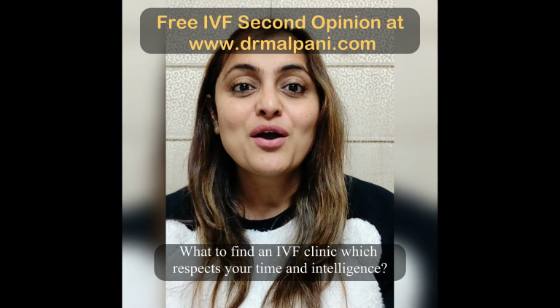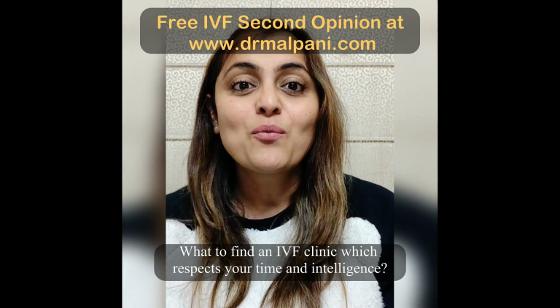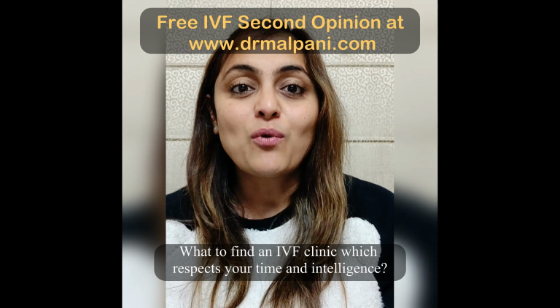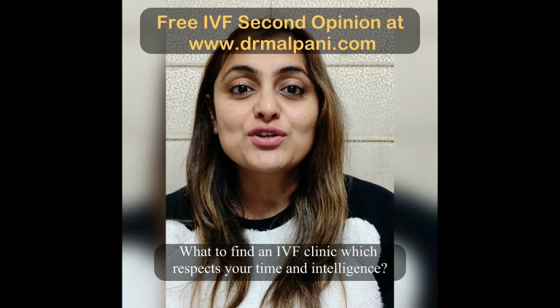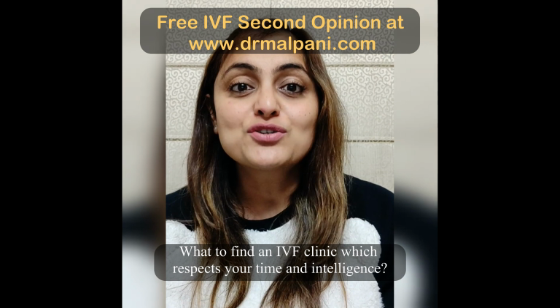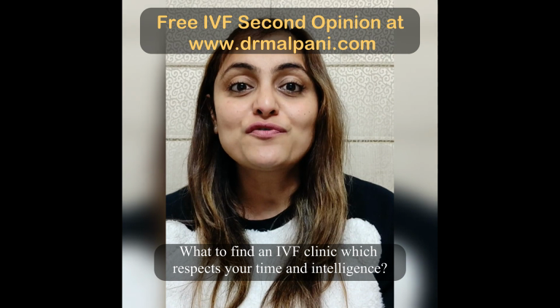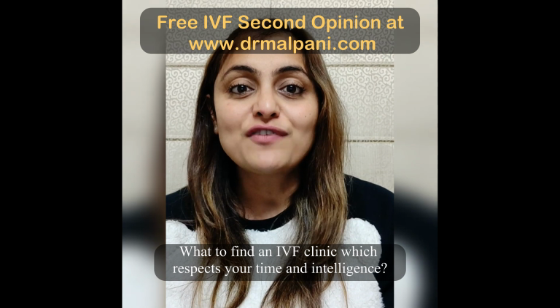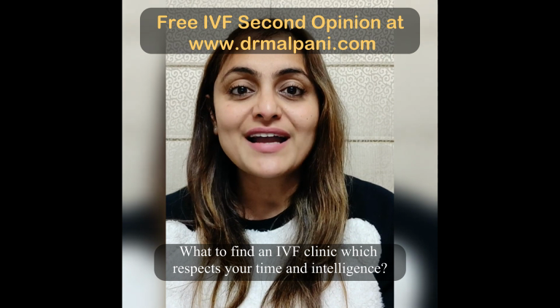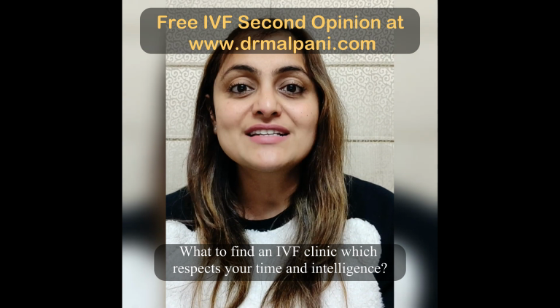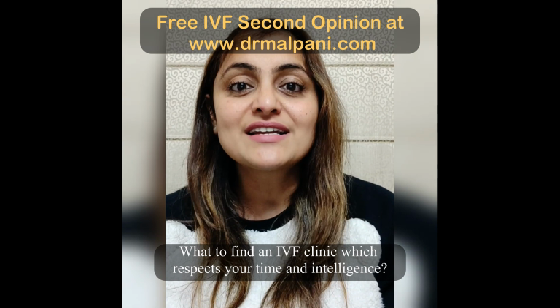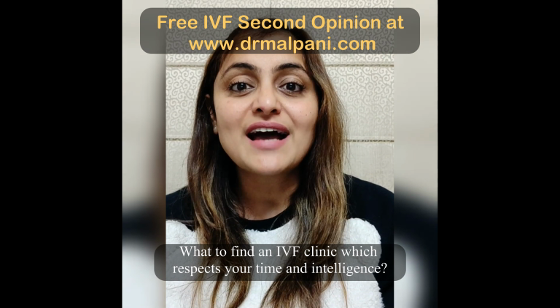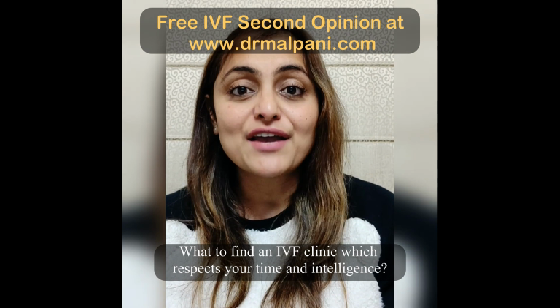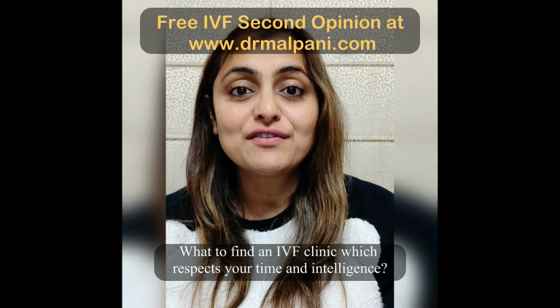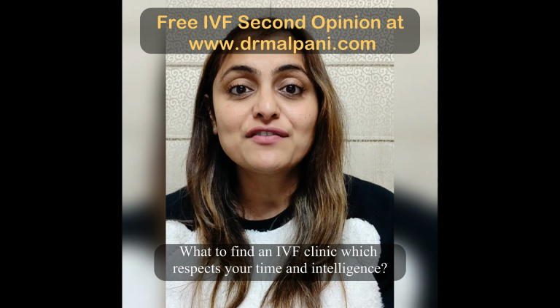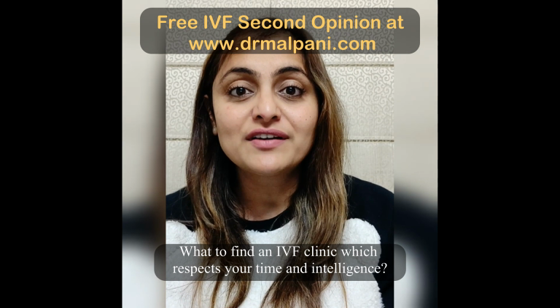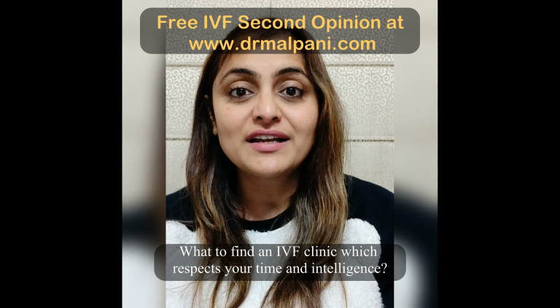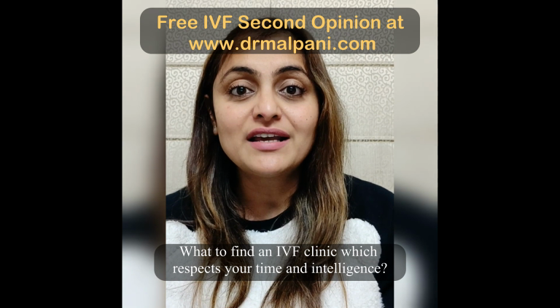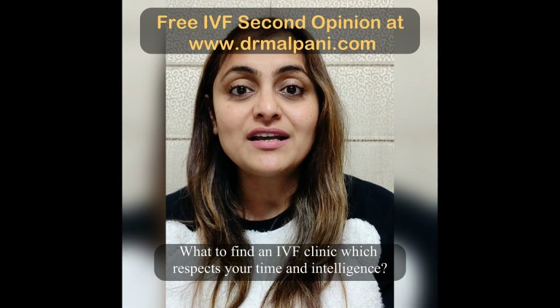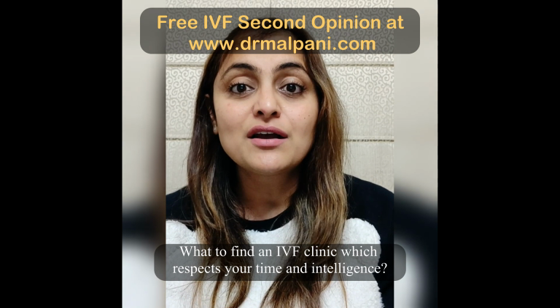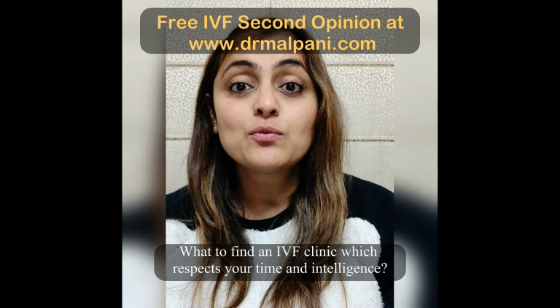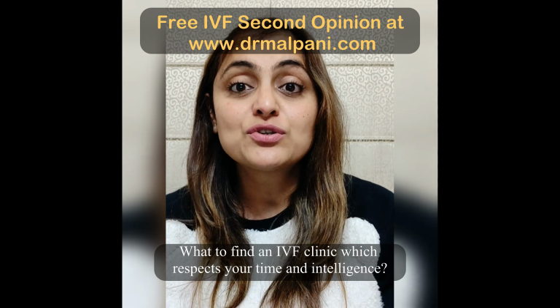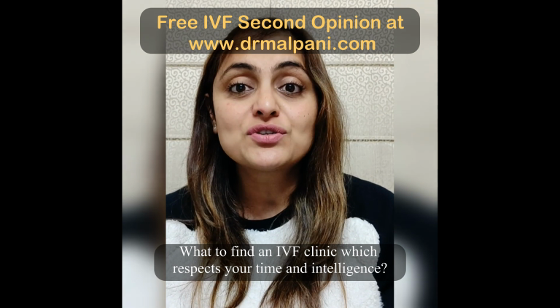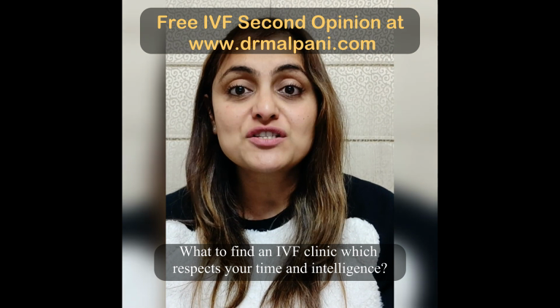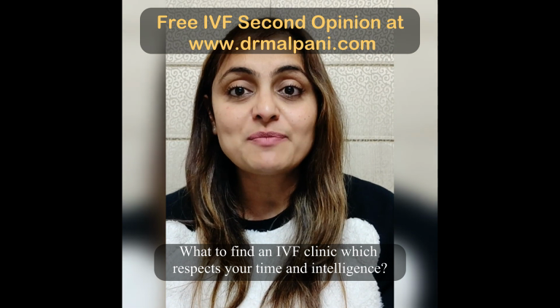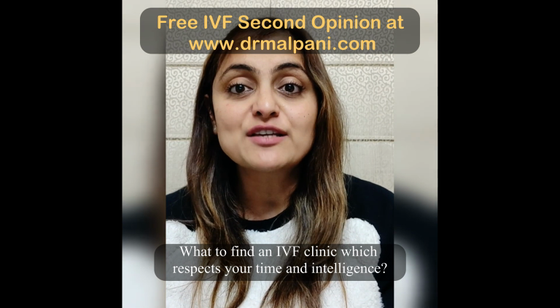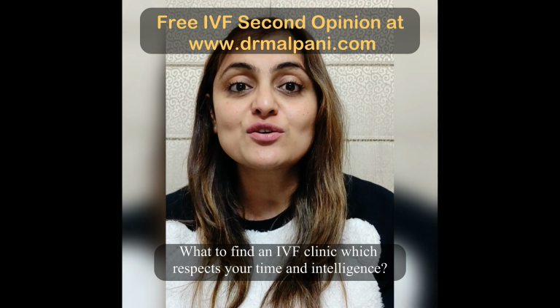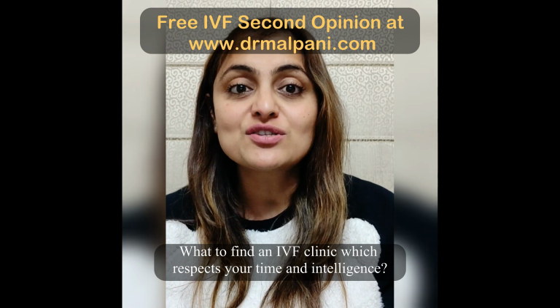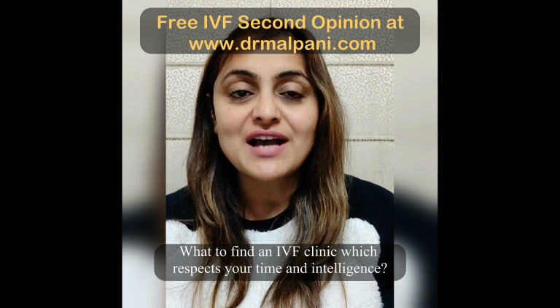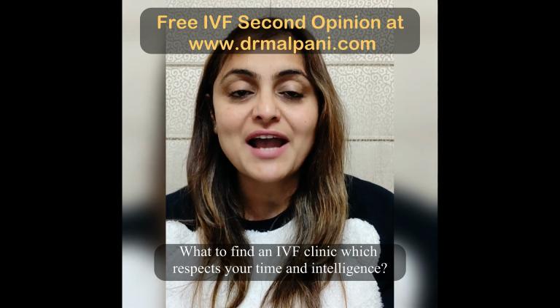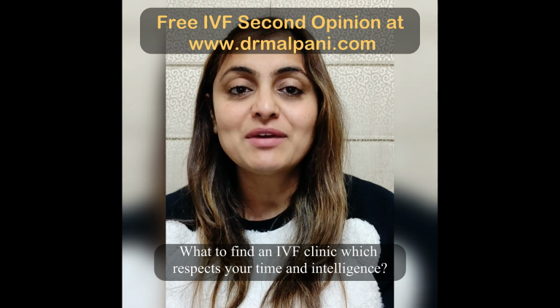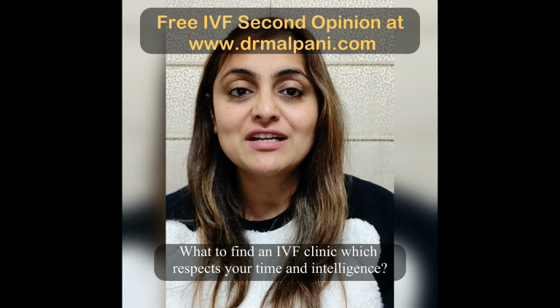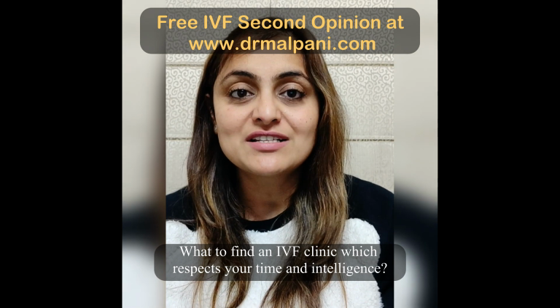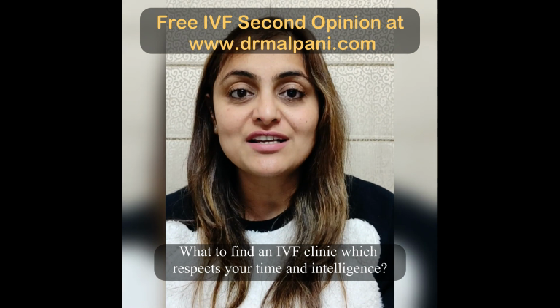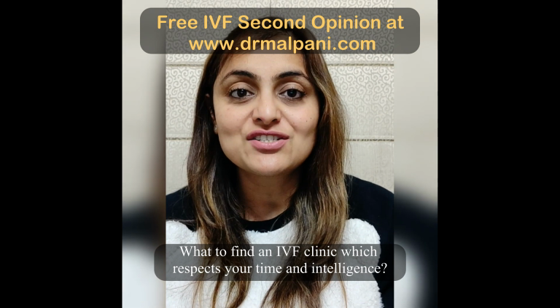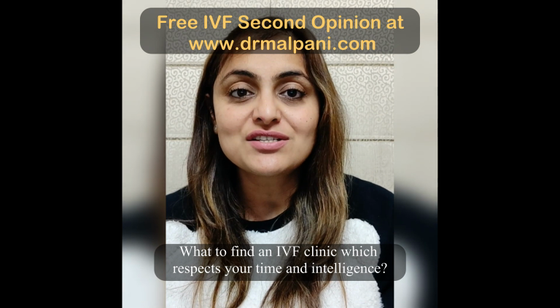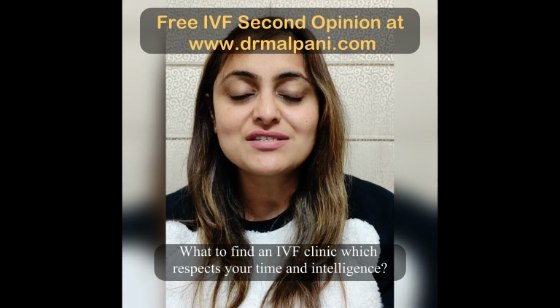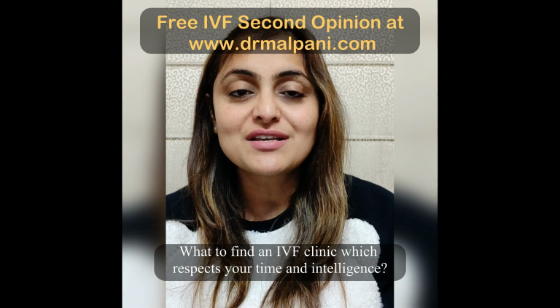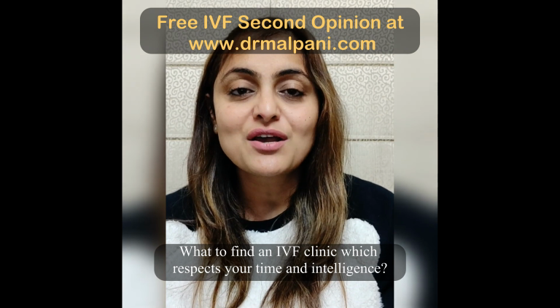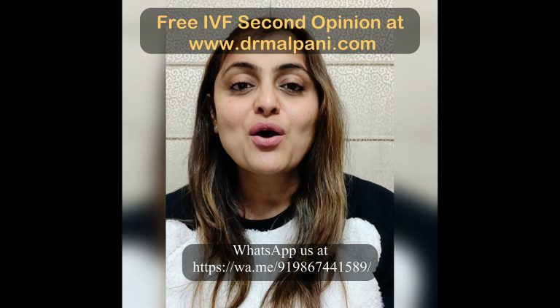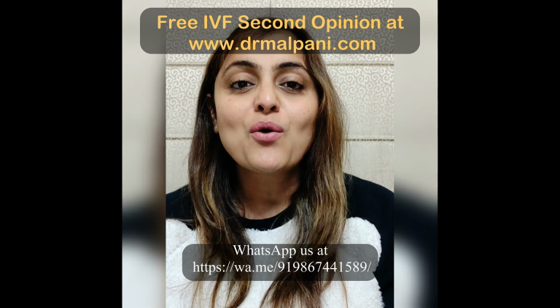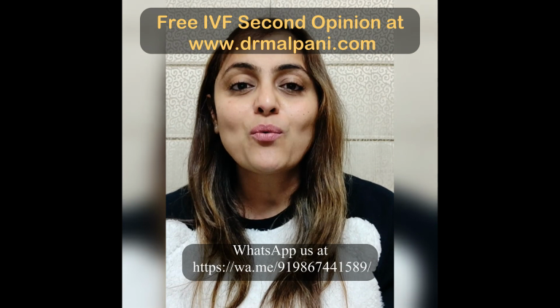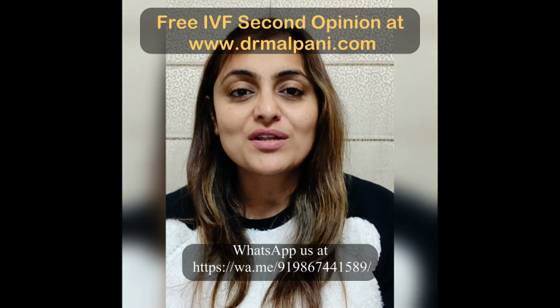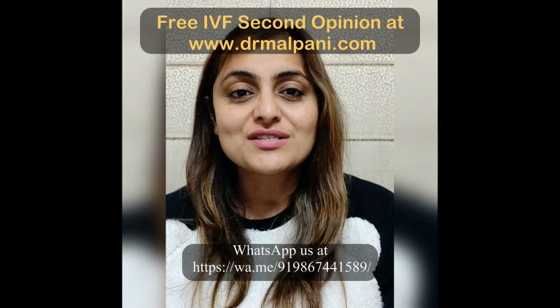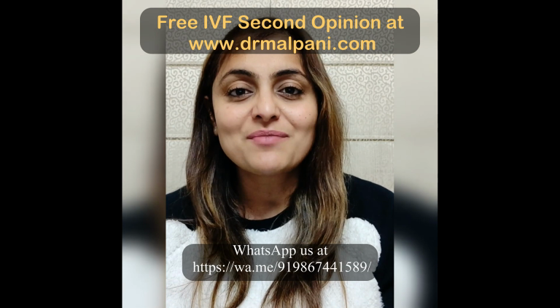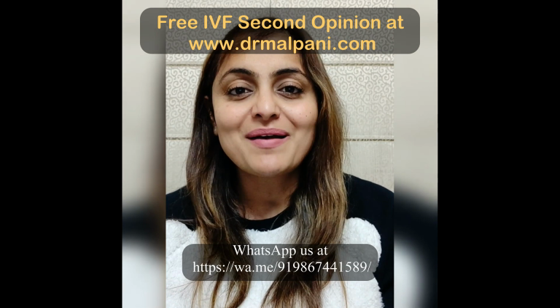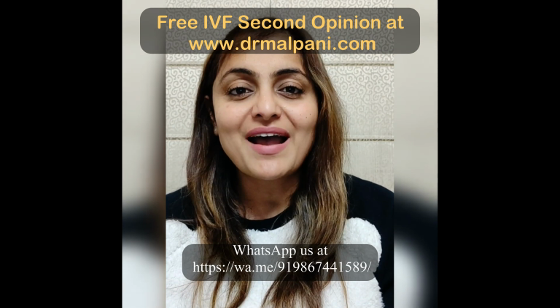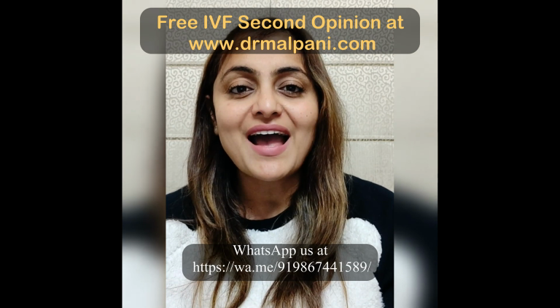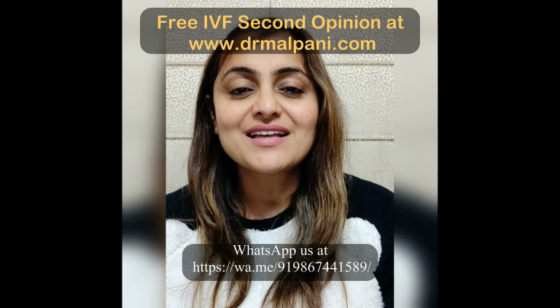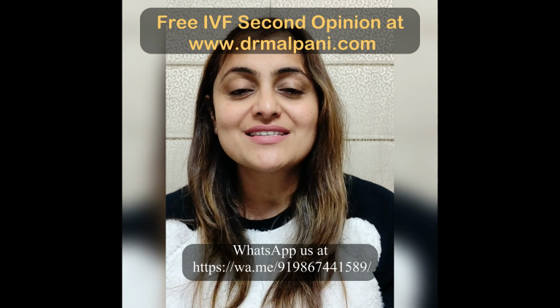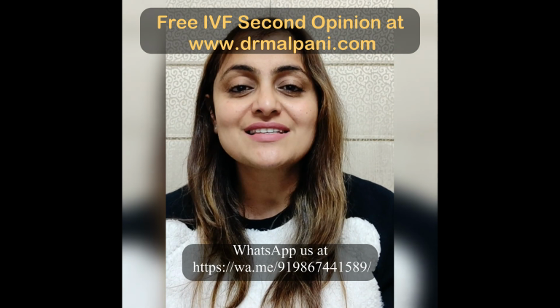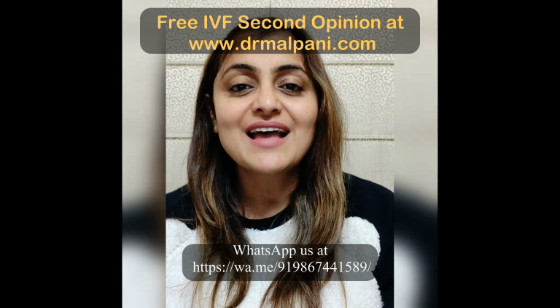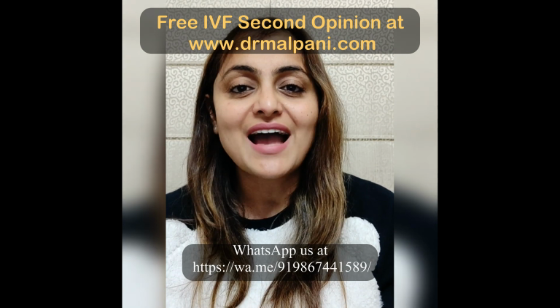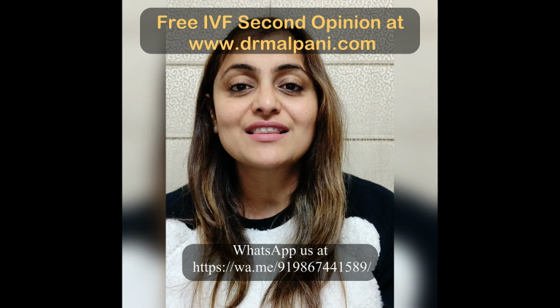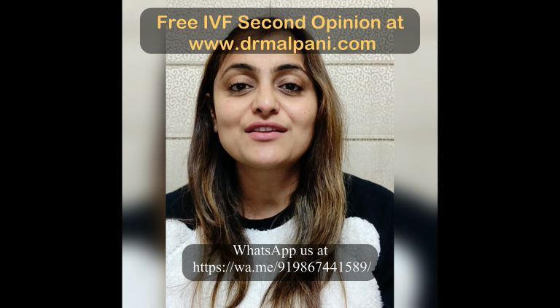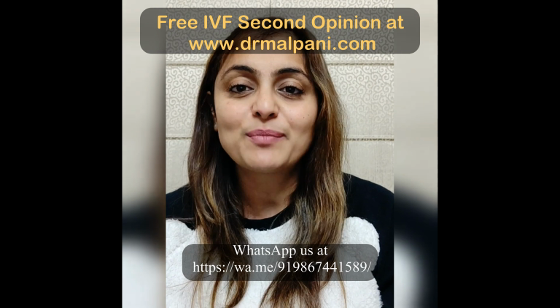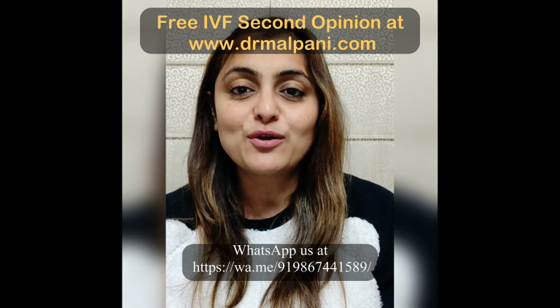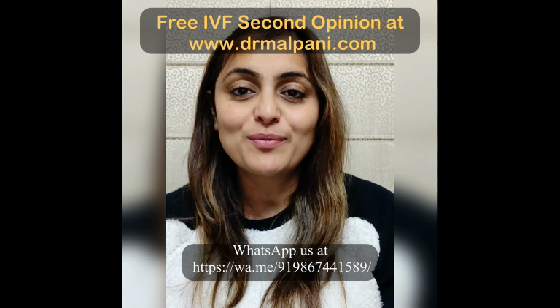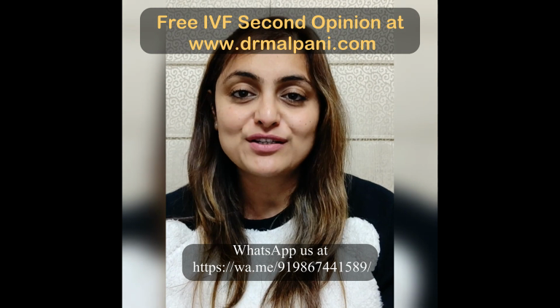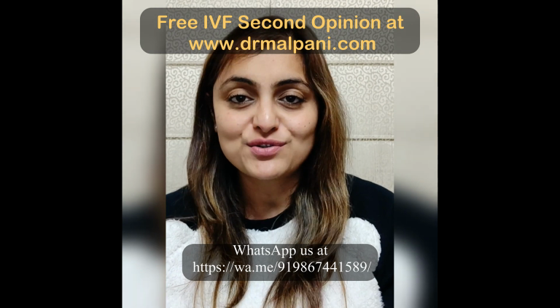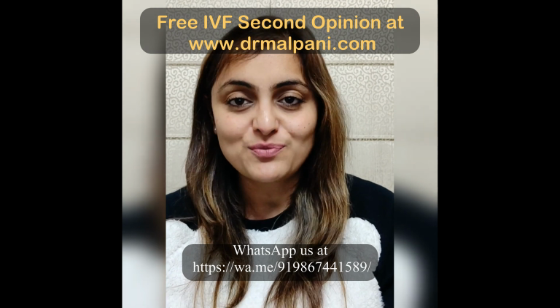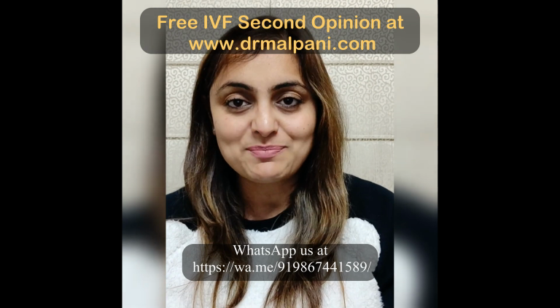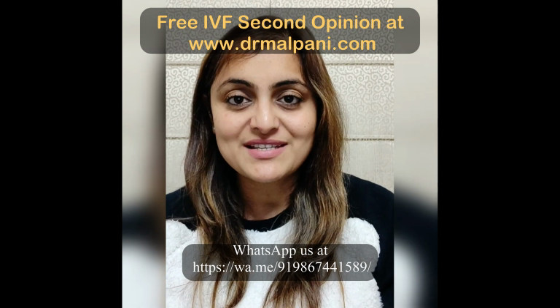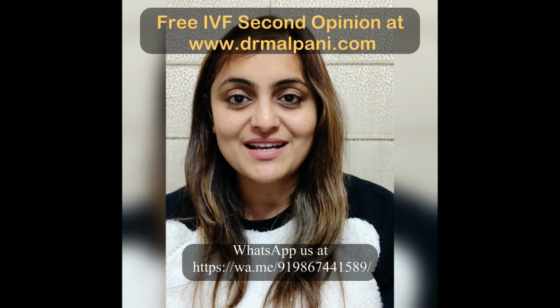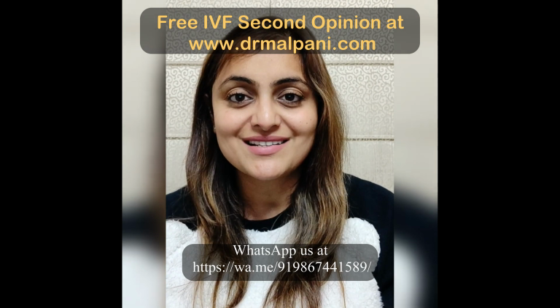Want to find an IVF clinic which respects your time and intelligence? WhatsApp us at the below mentioned website.